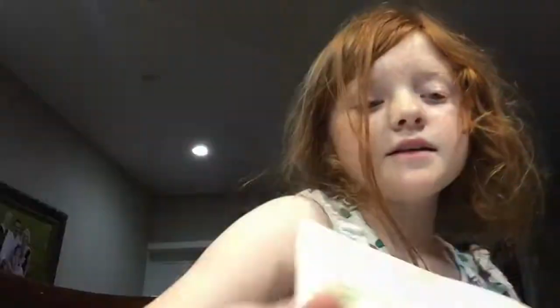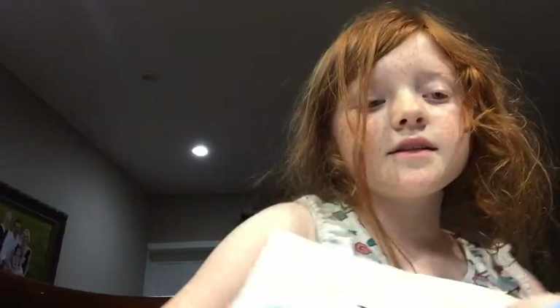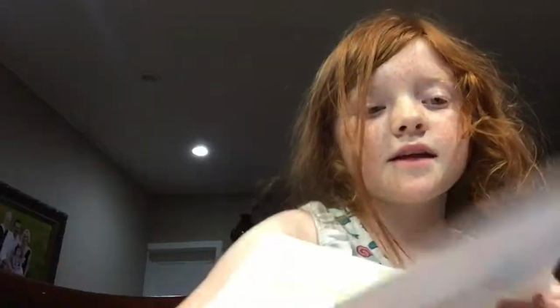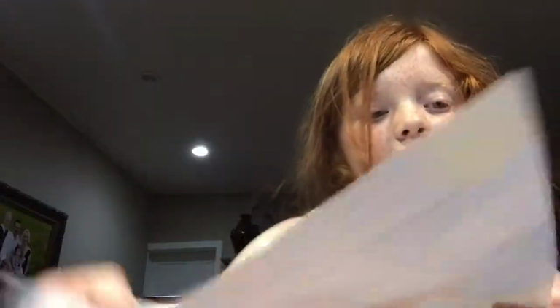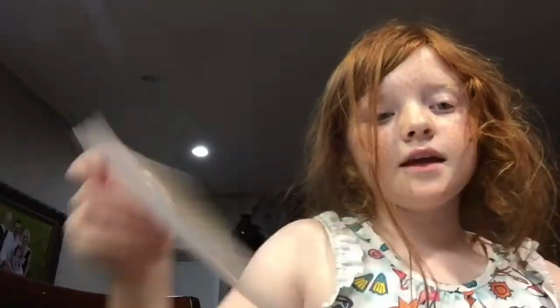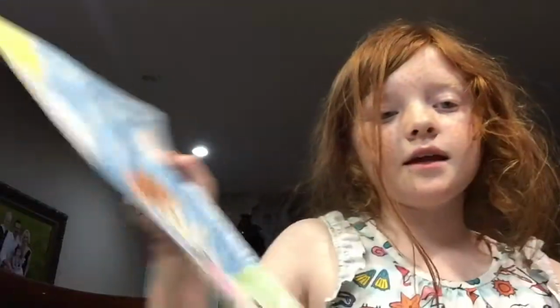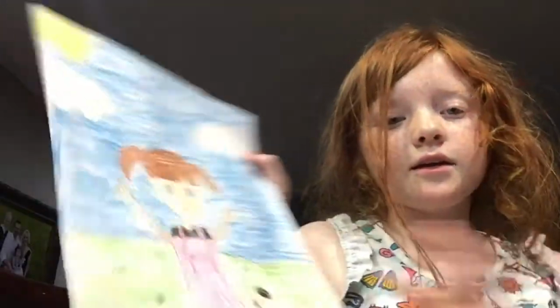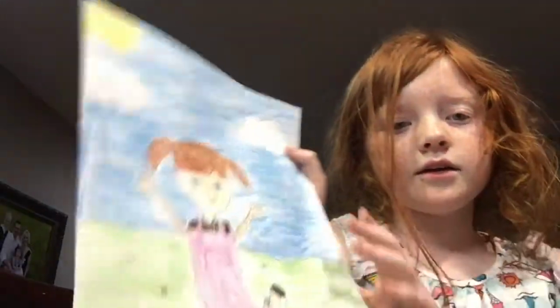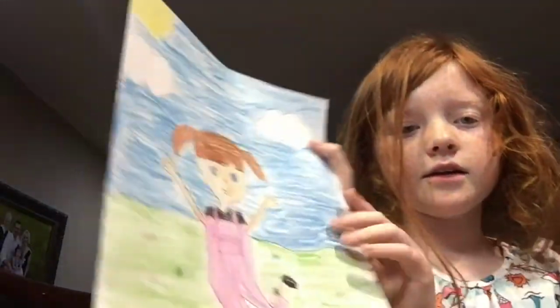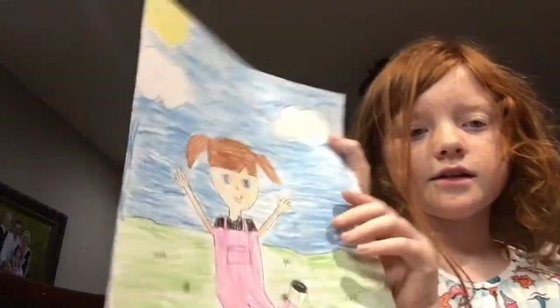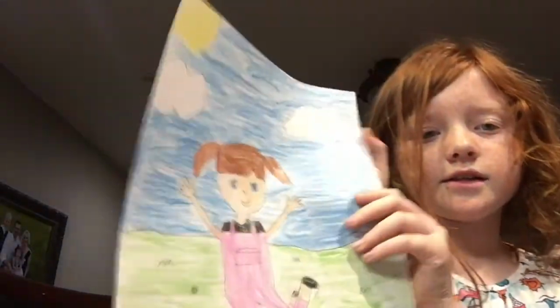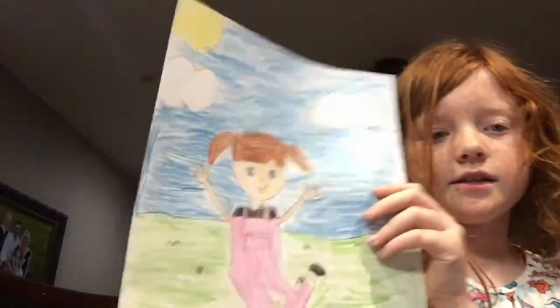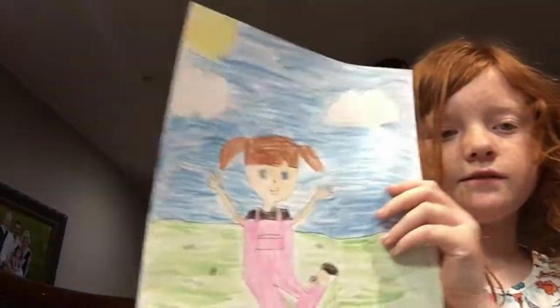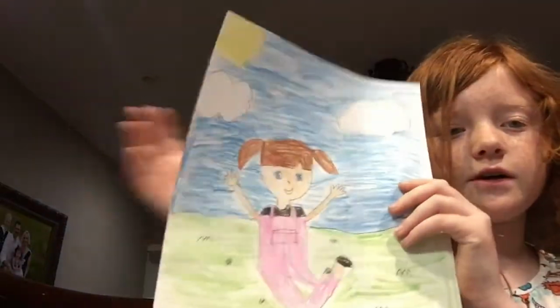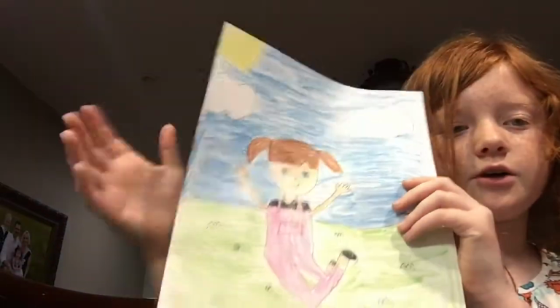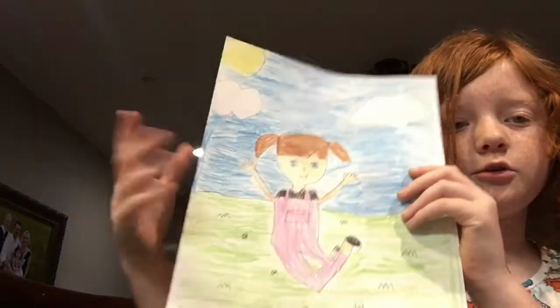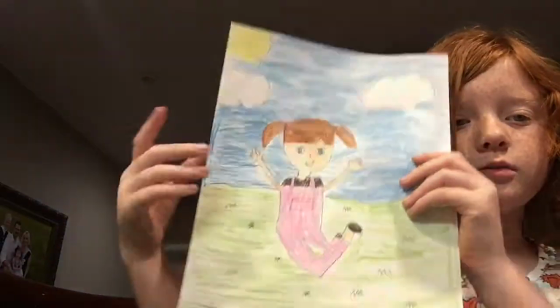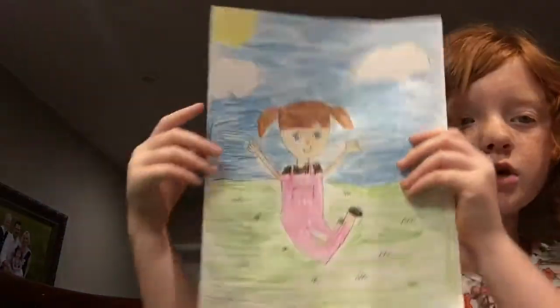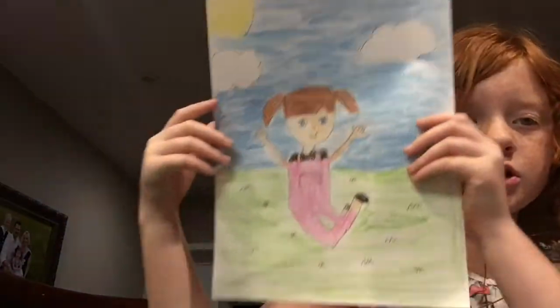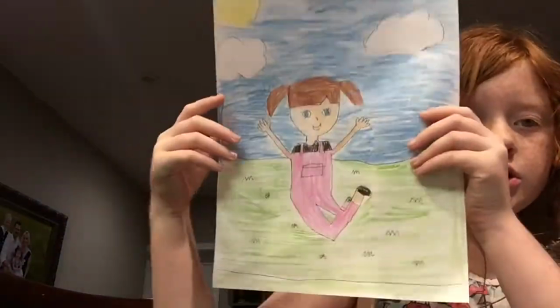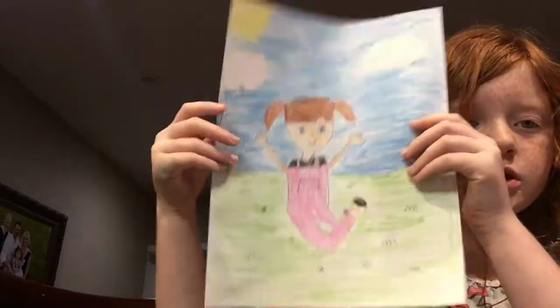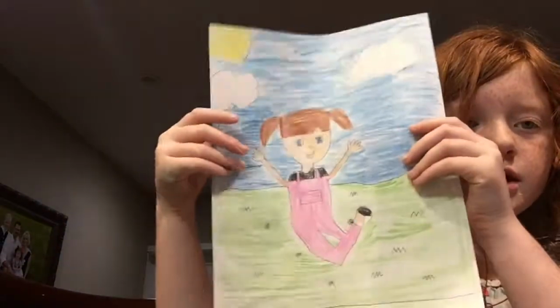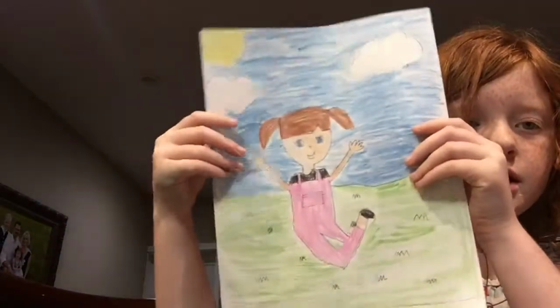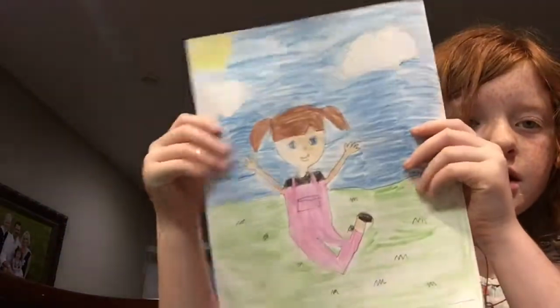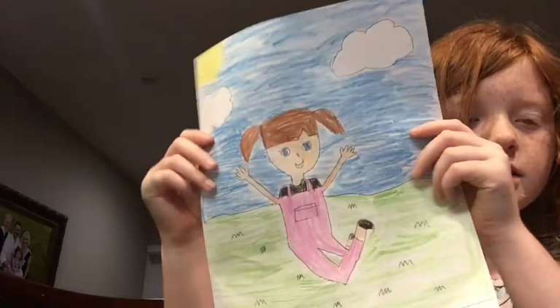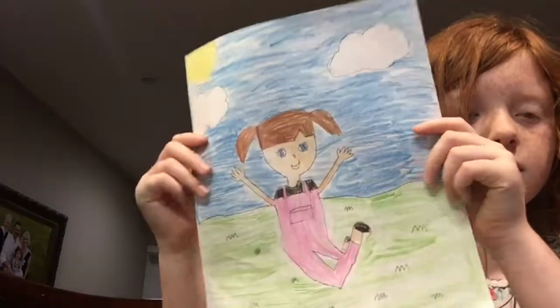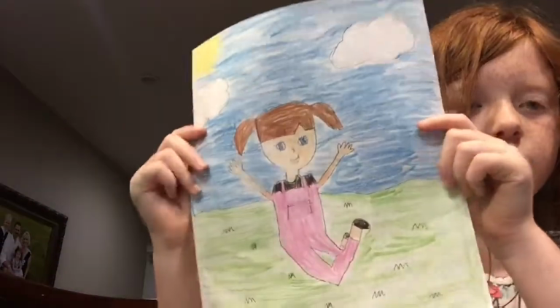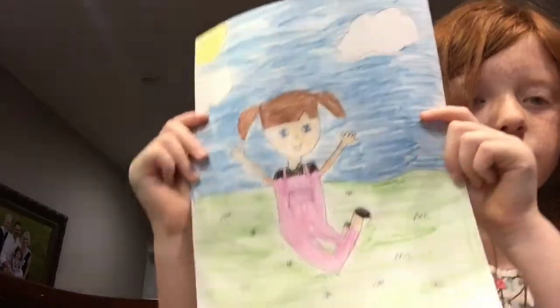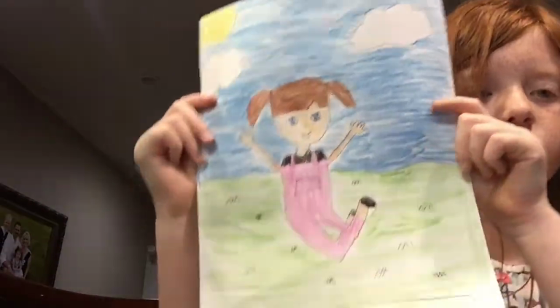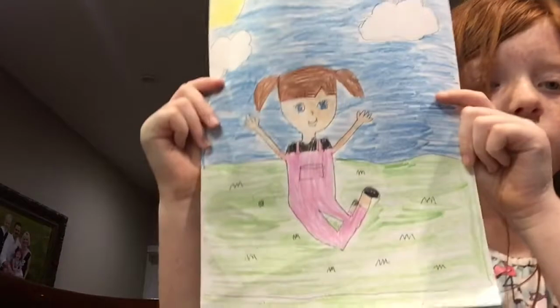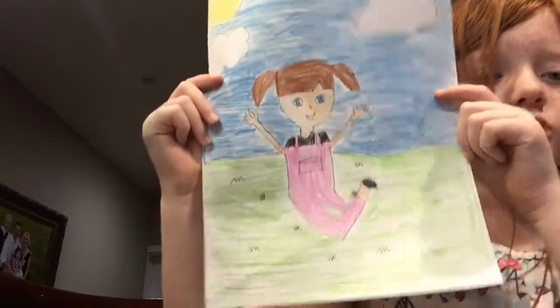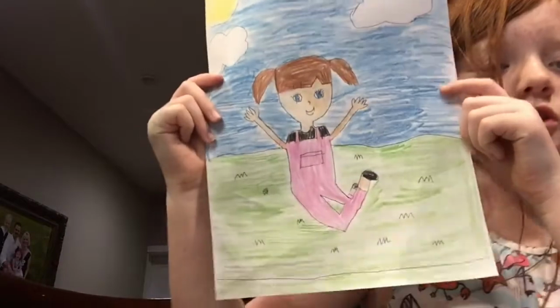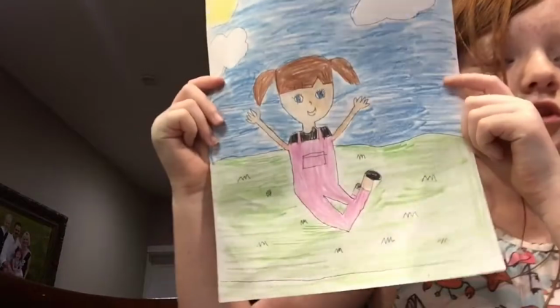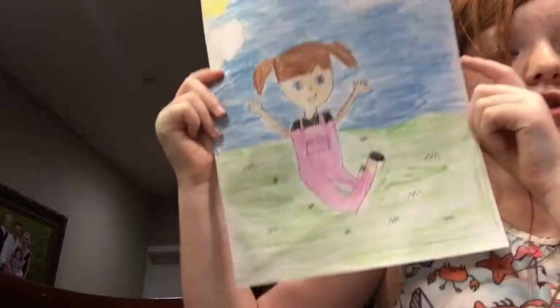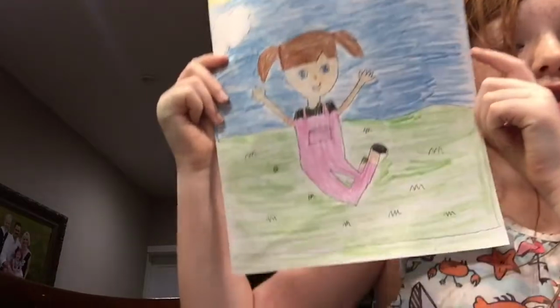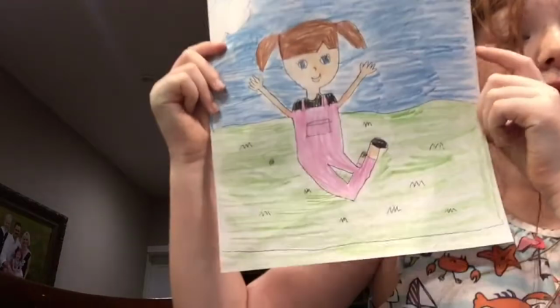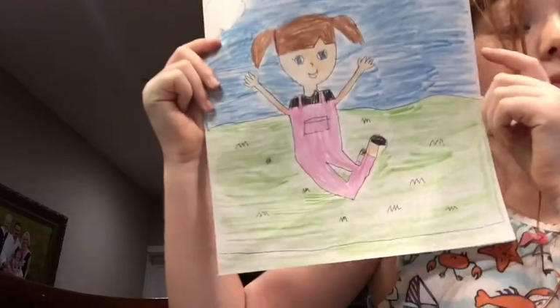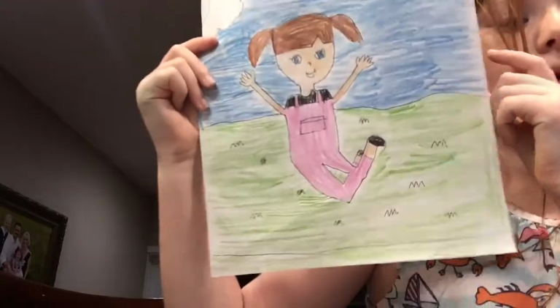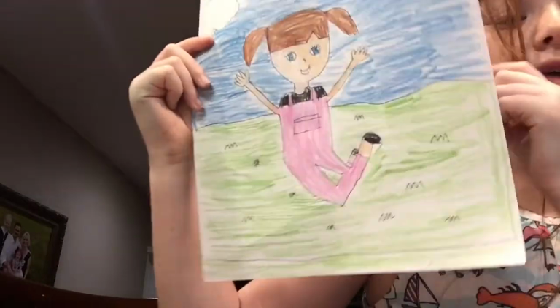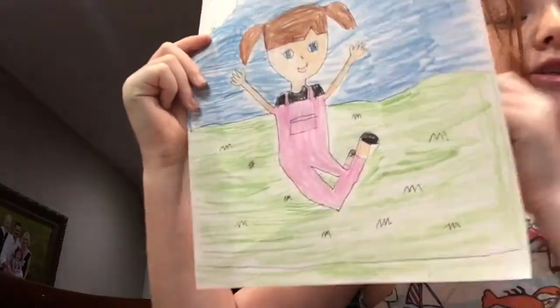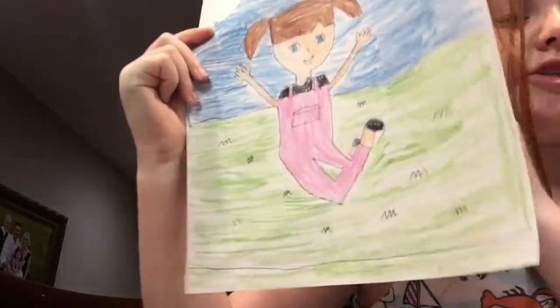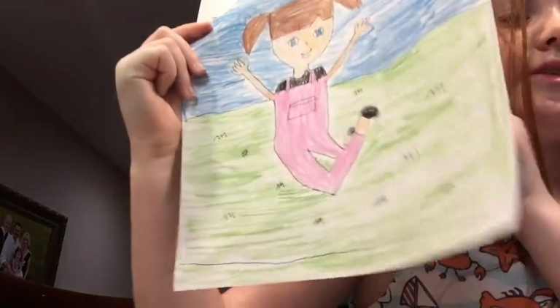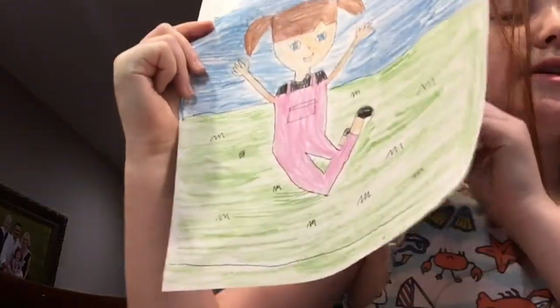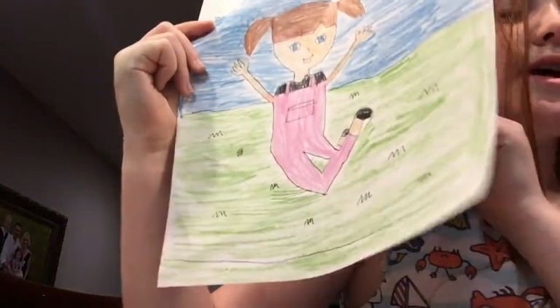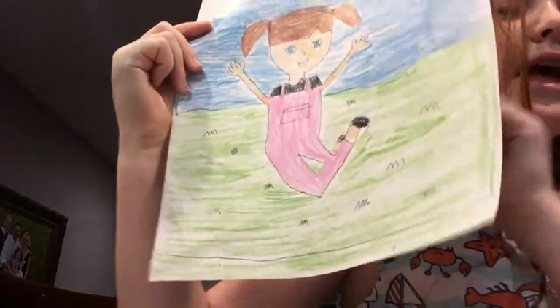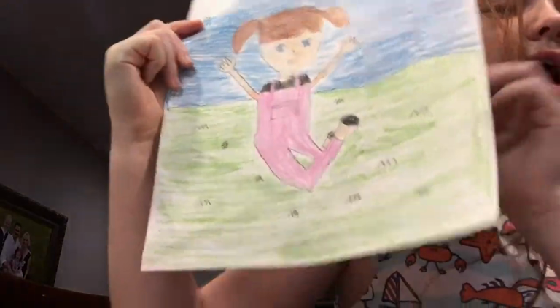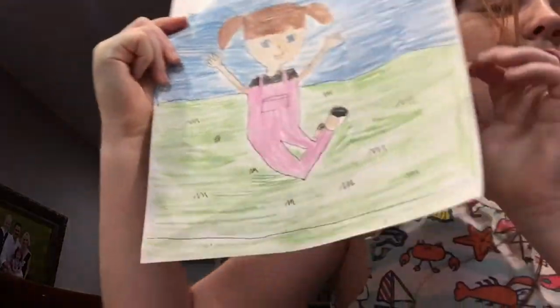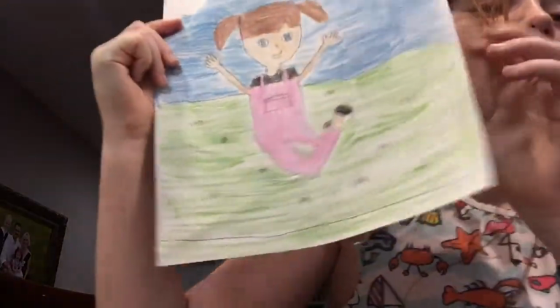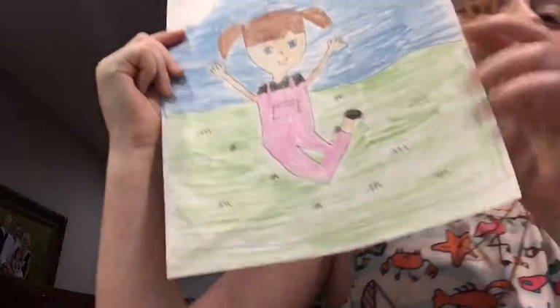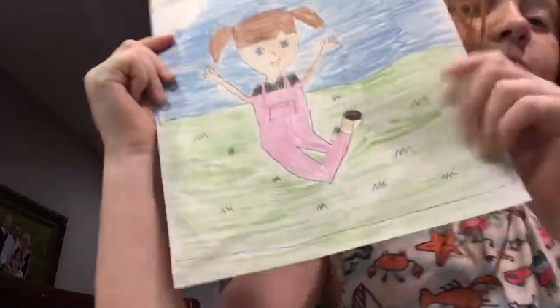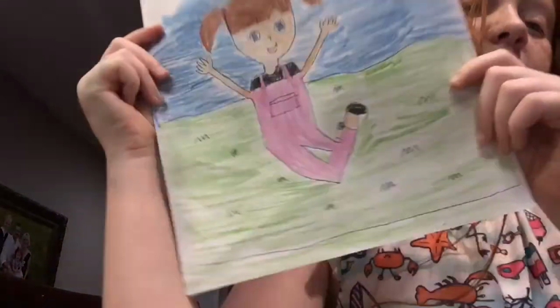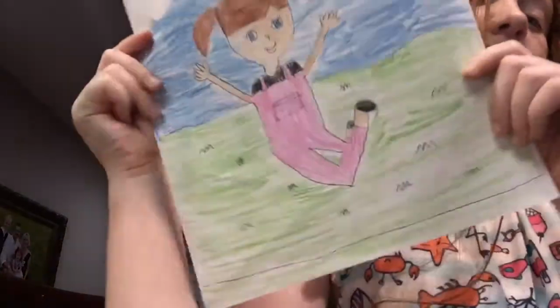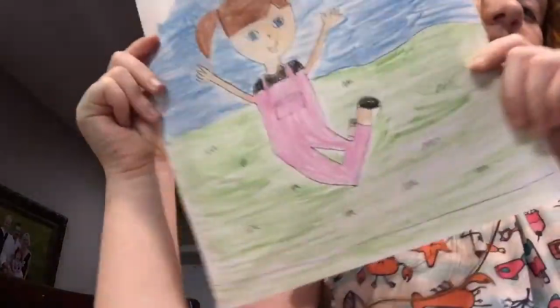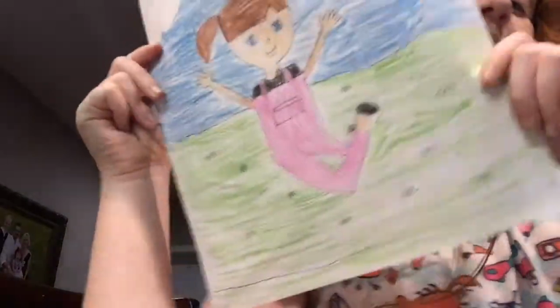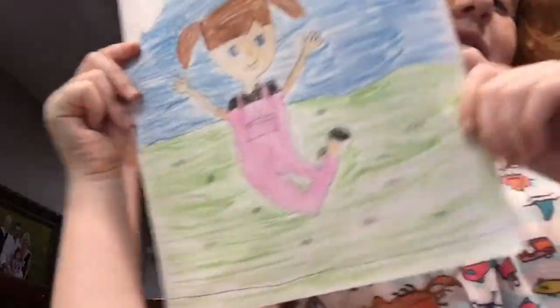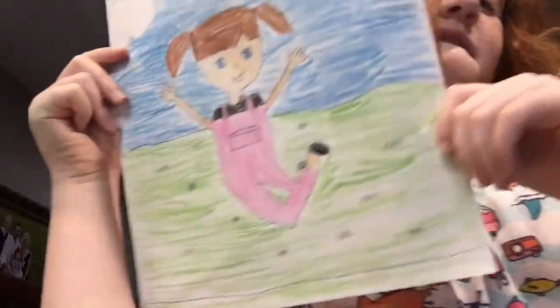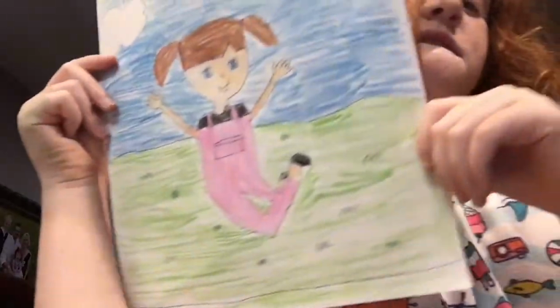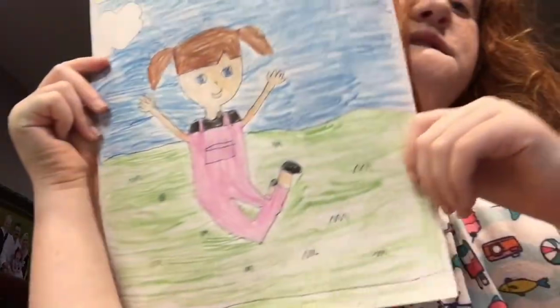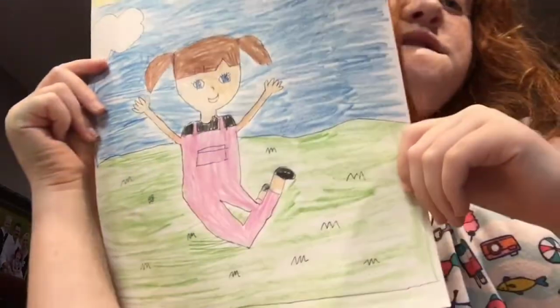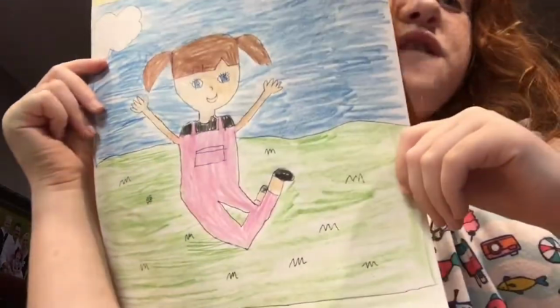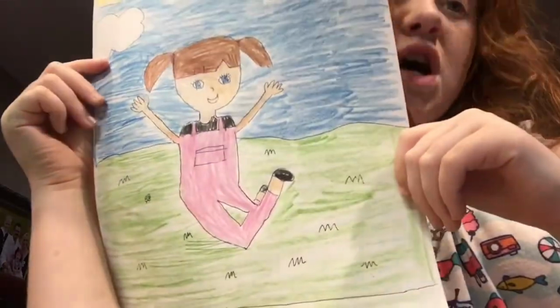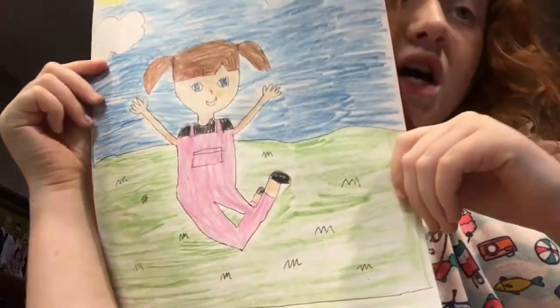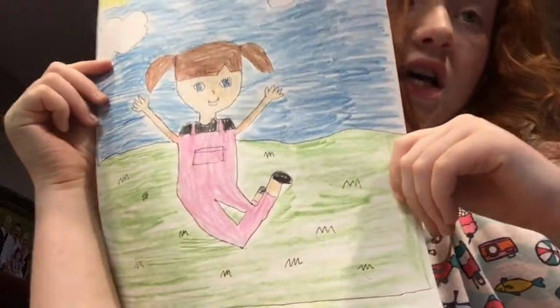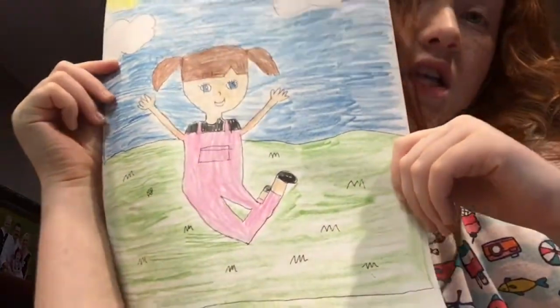And here is the final product. It's a little girl. She's jumping. She's having fun.